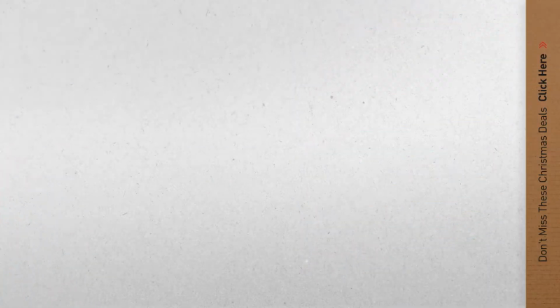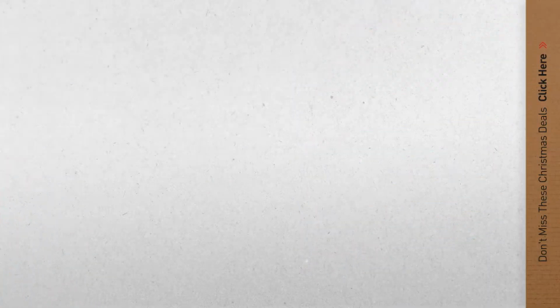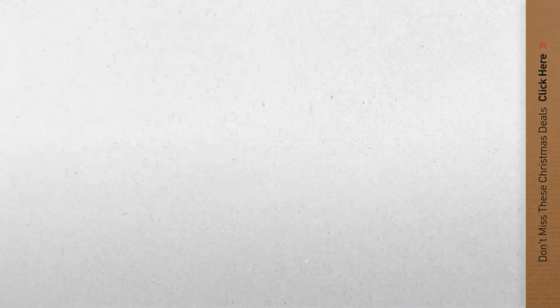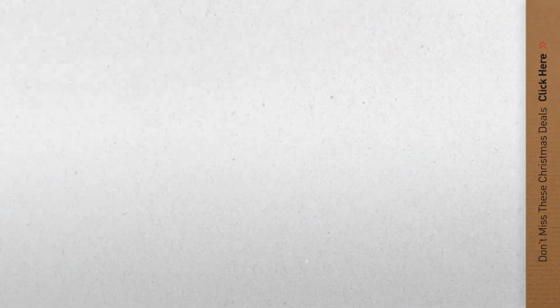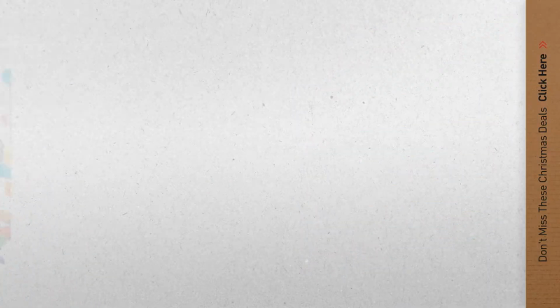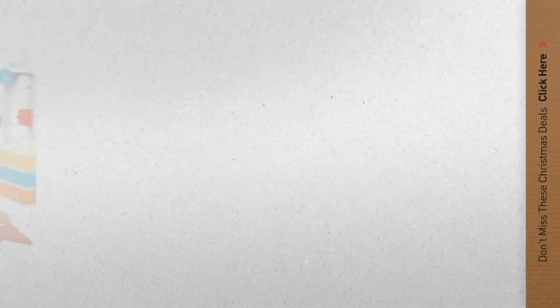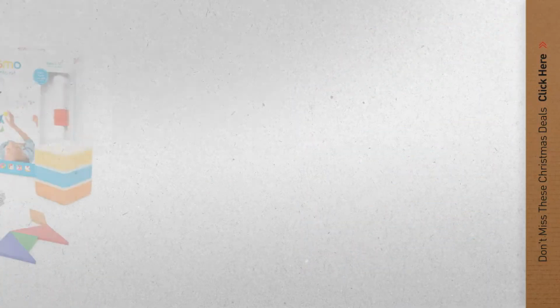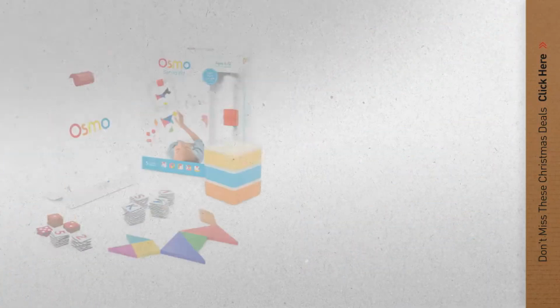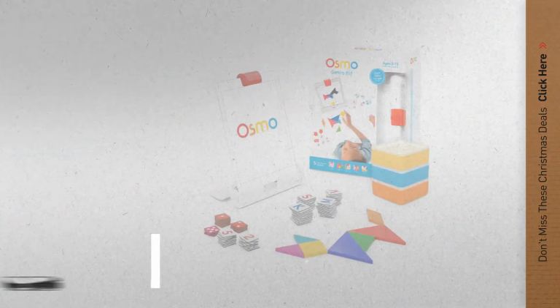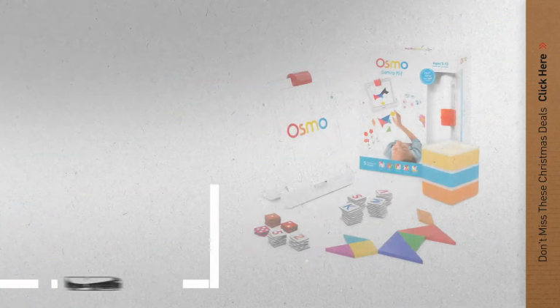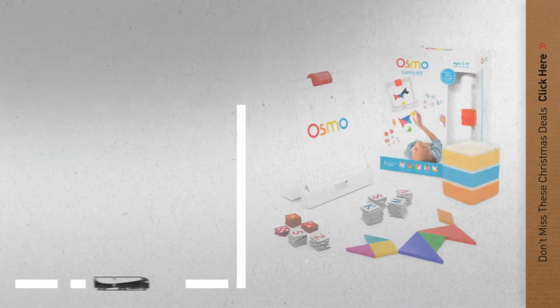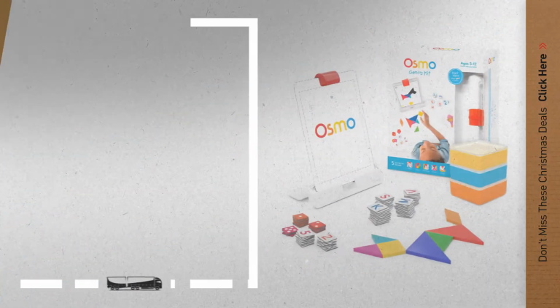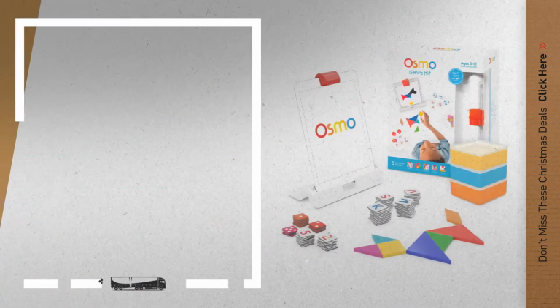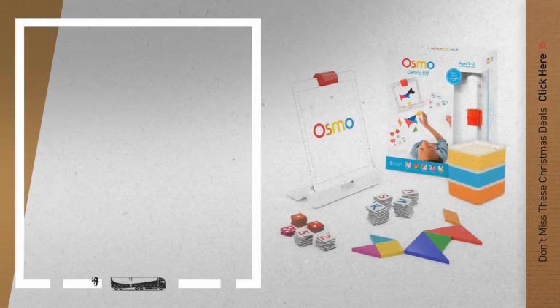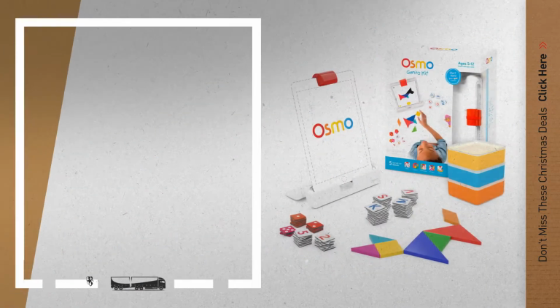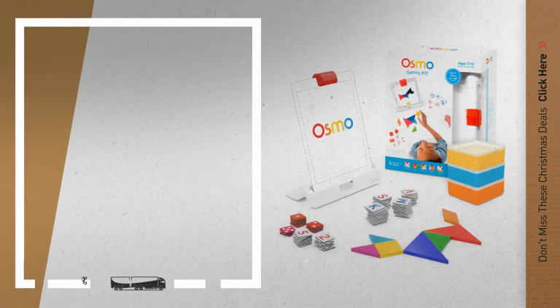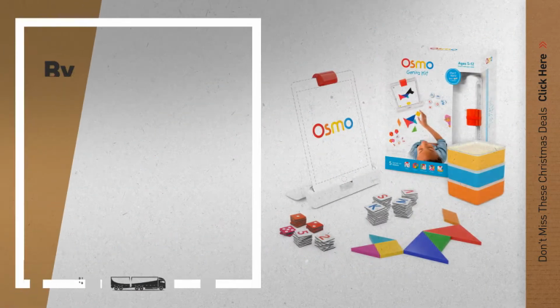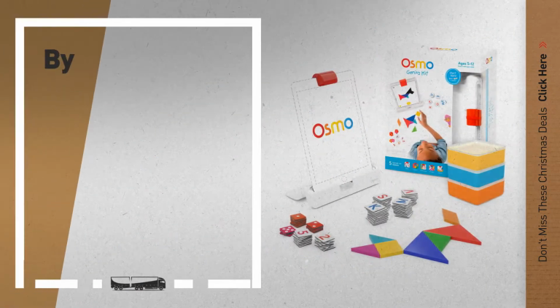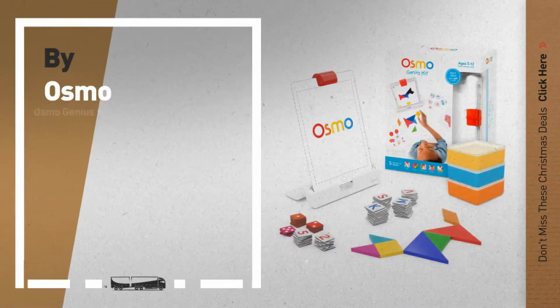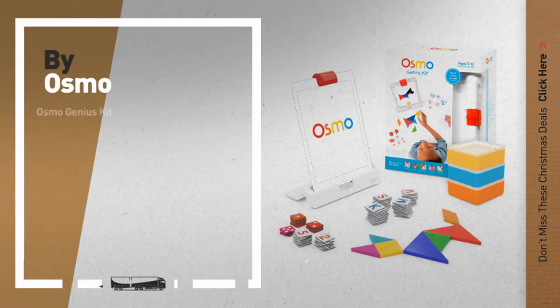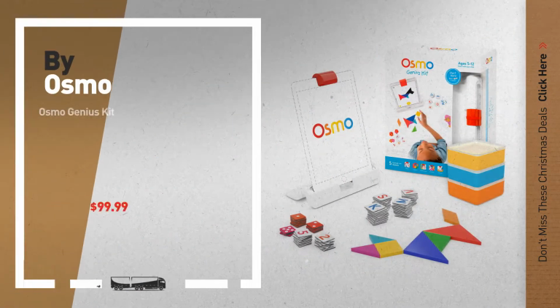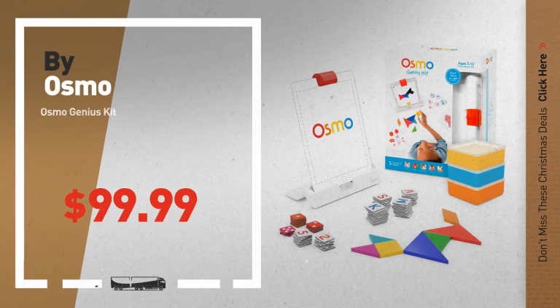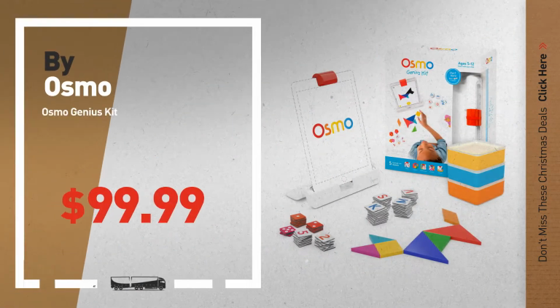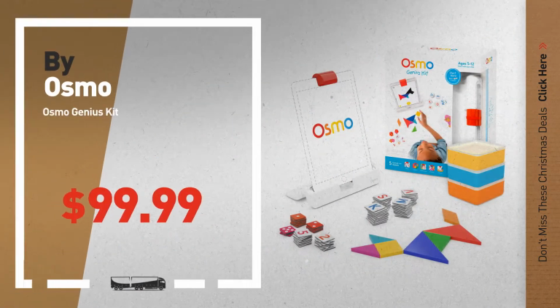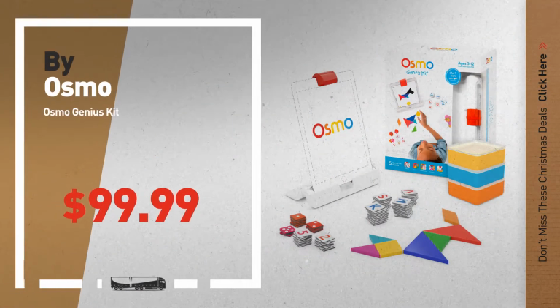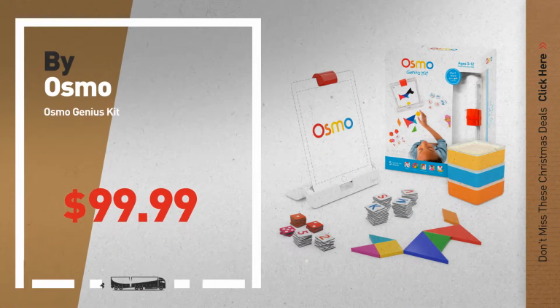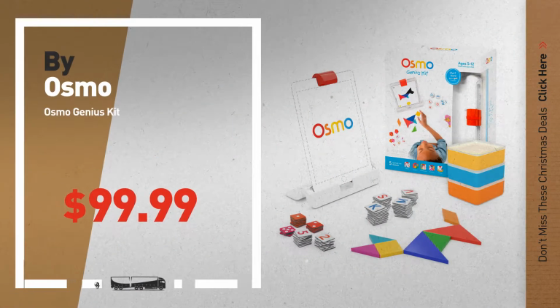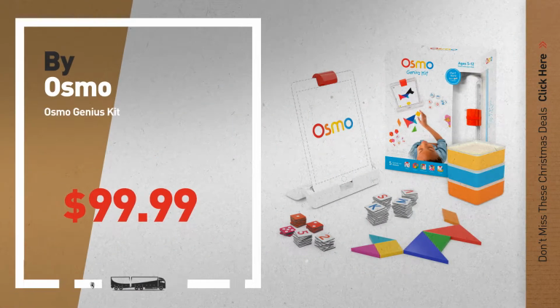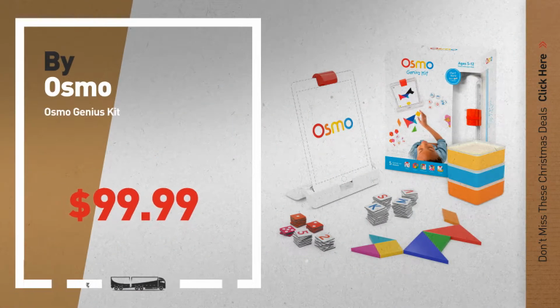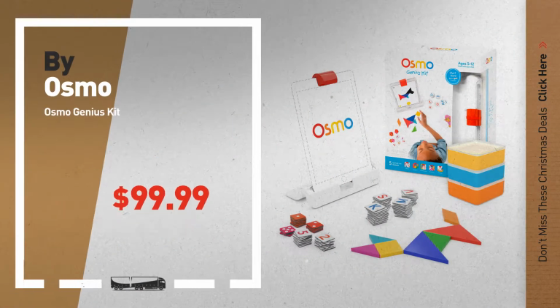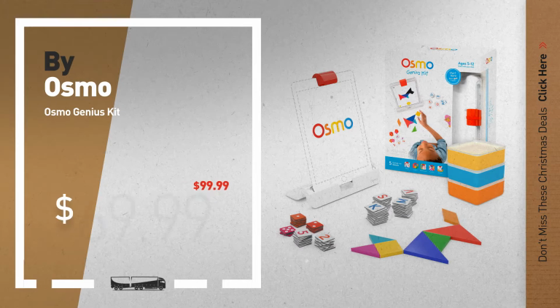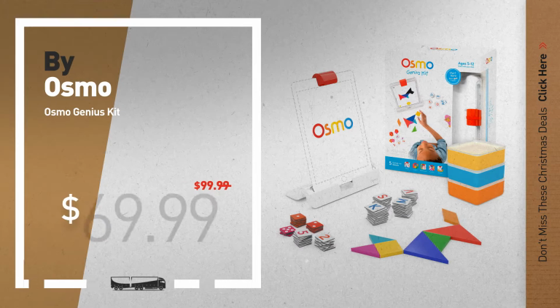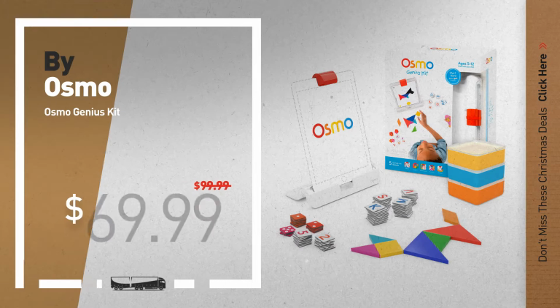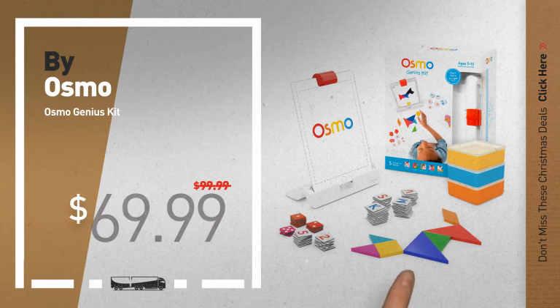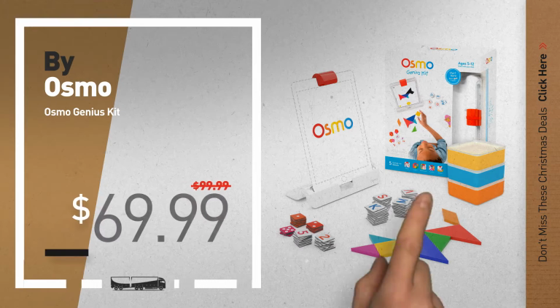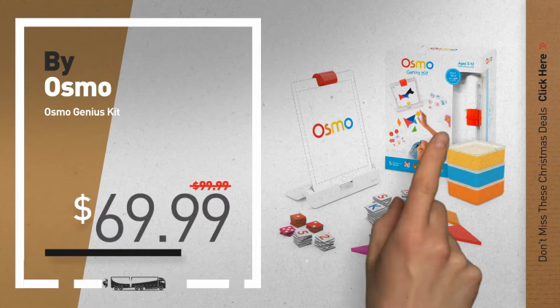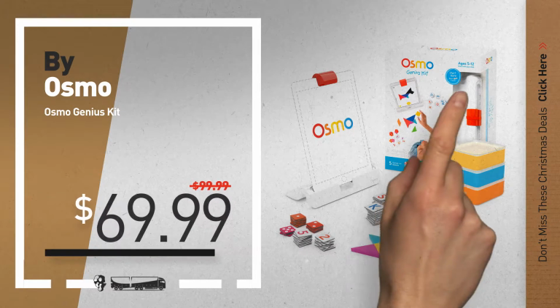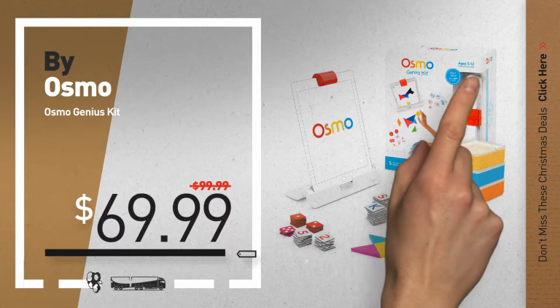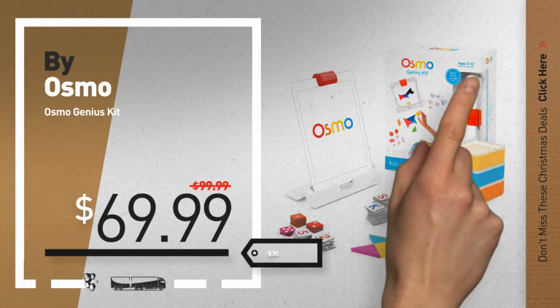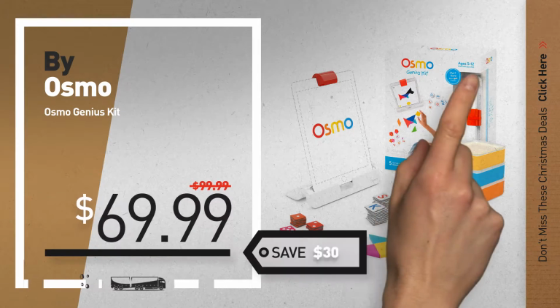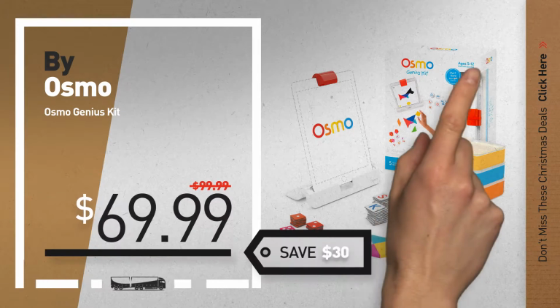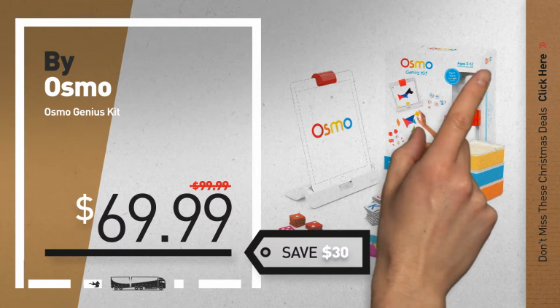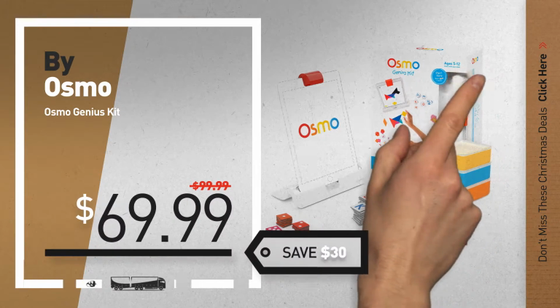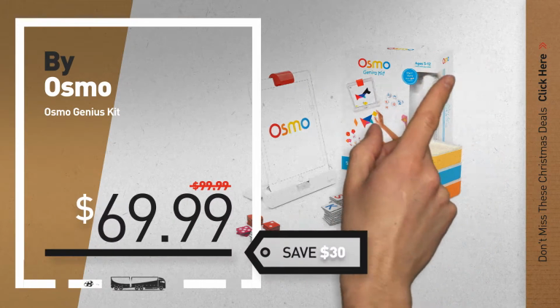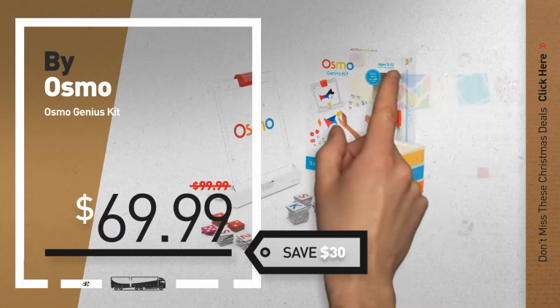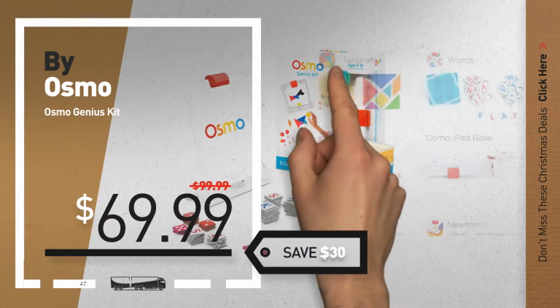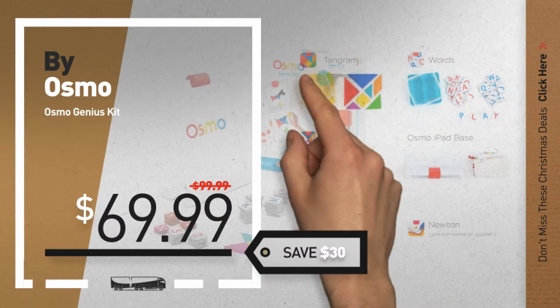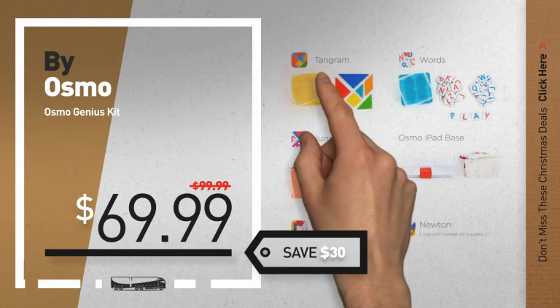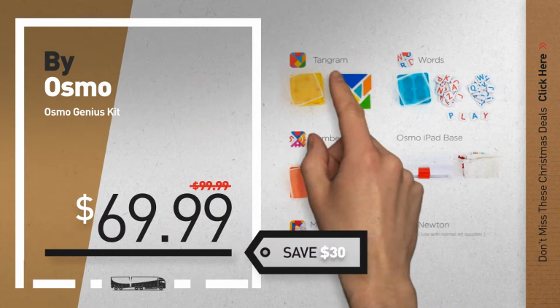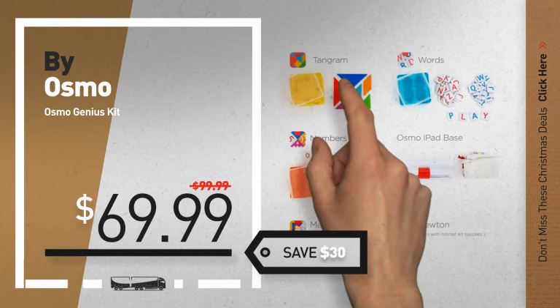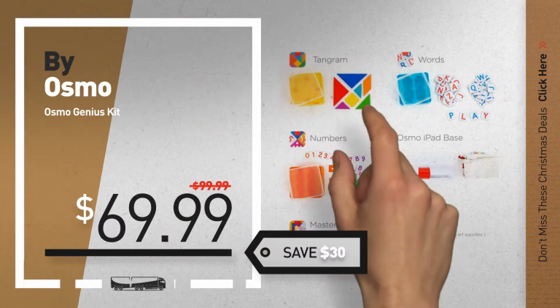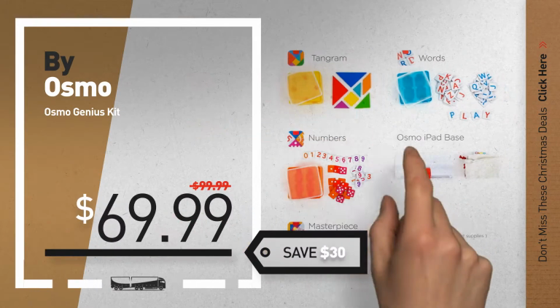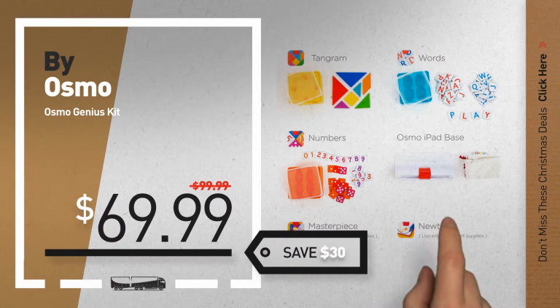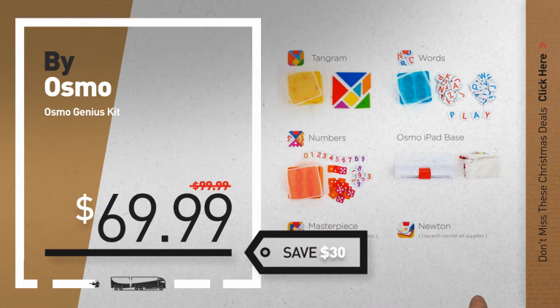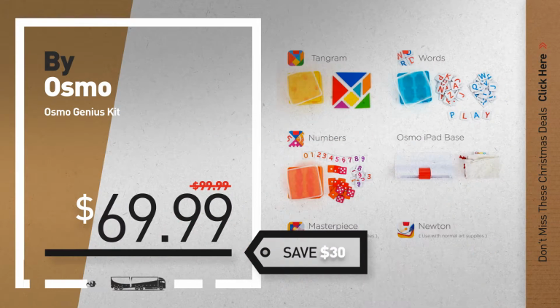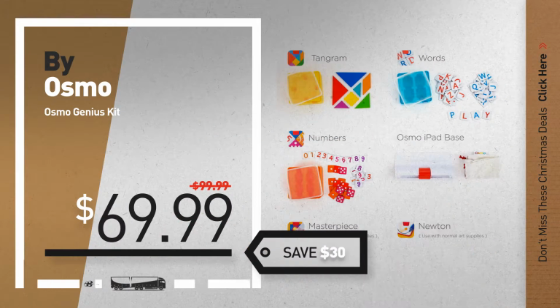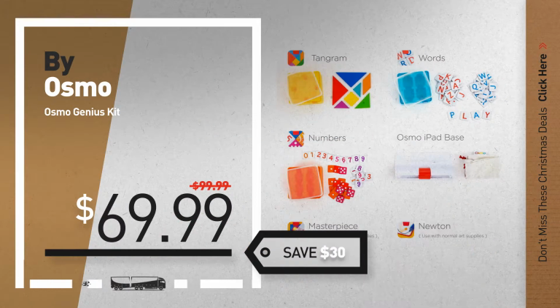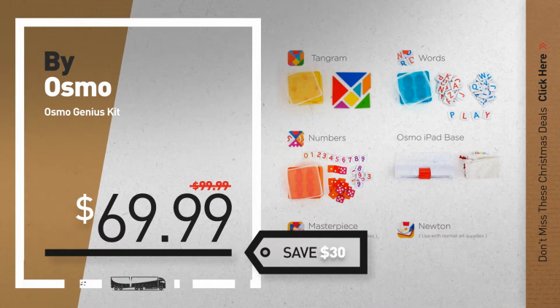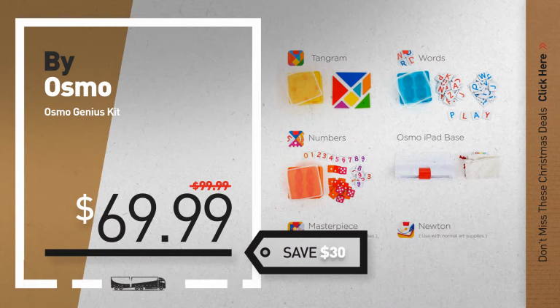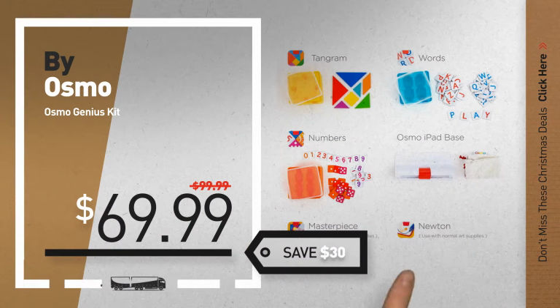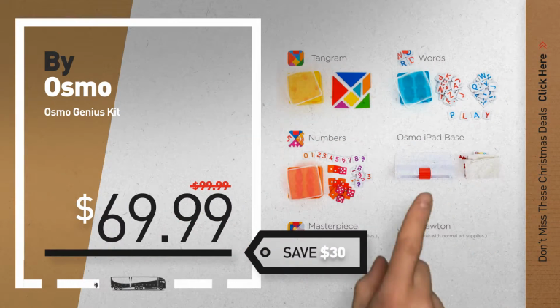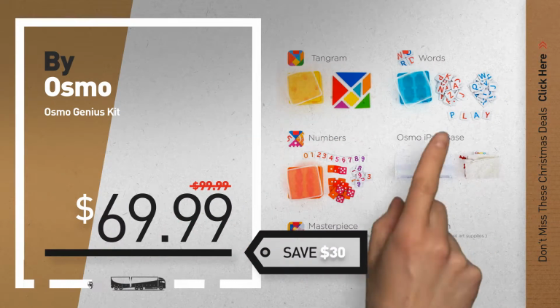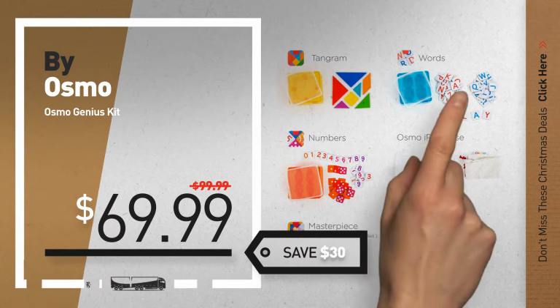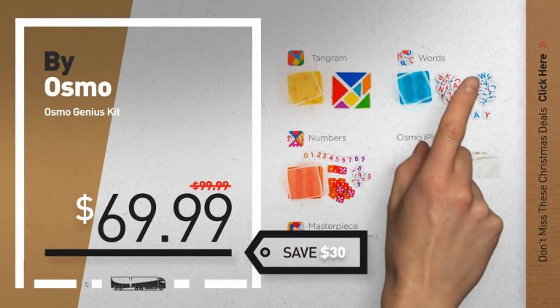Number 6, by Osmo. Save up to $30 on this great Christmas gift ideas for kids deal.